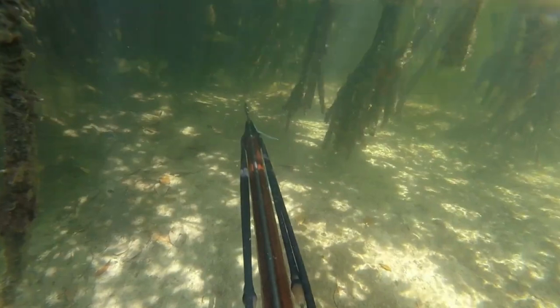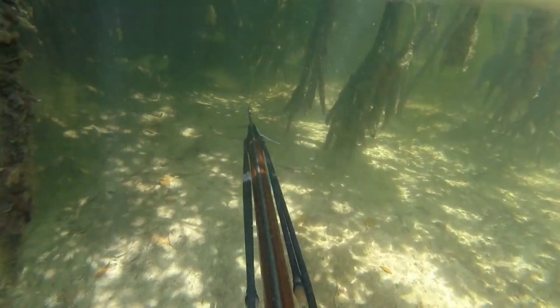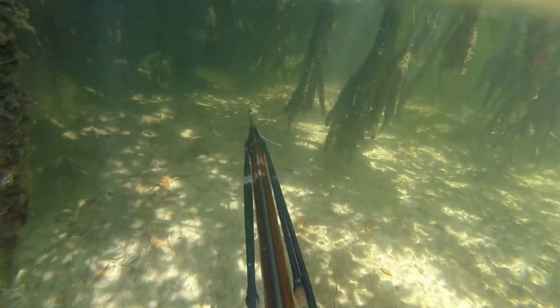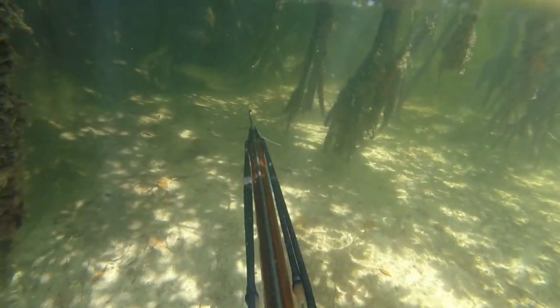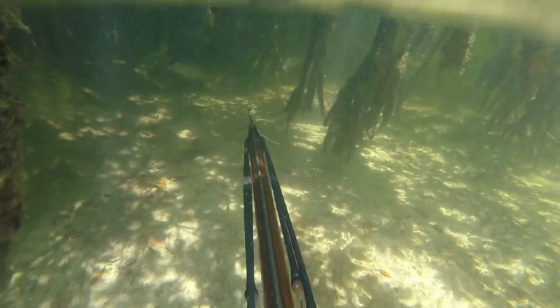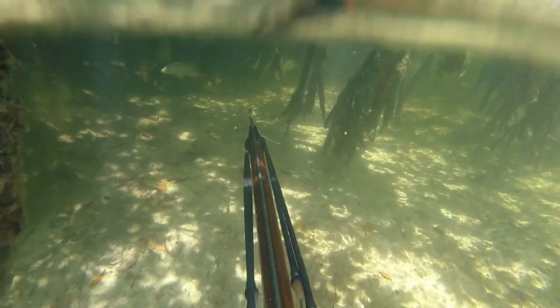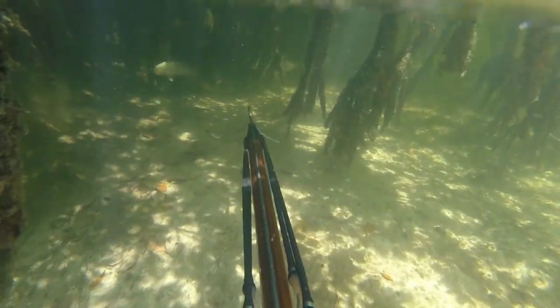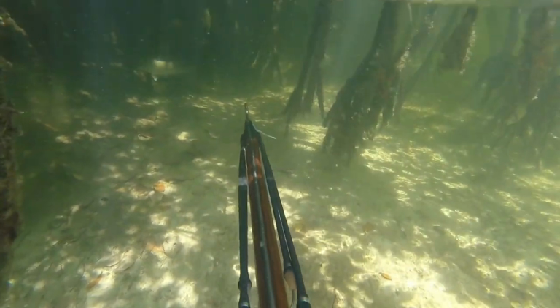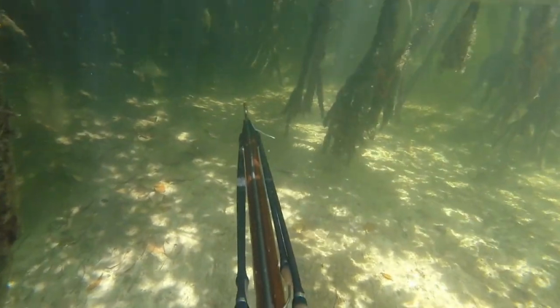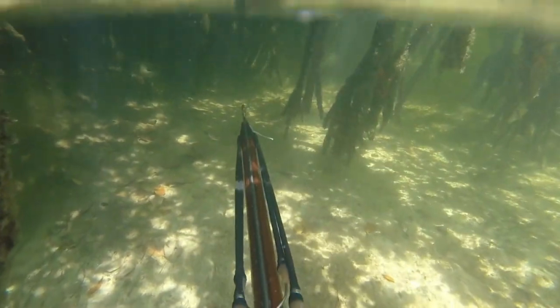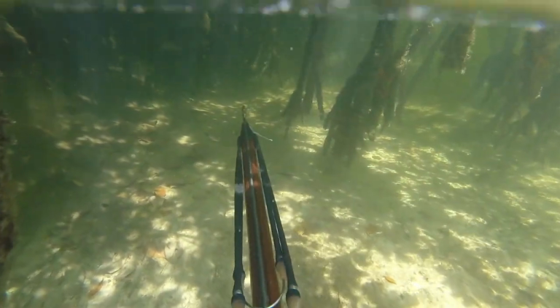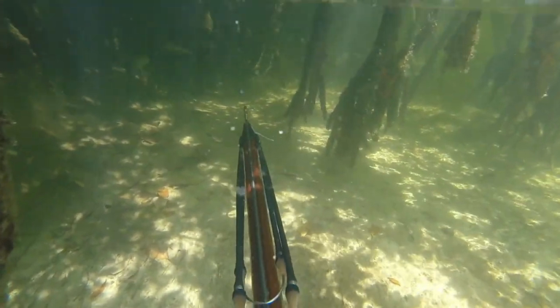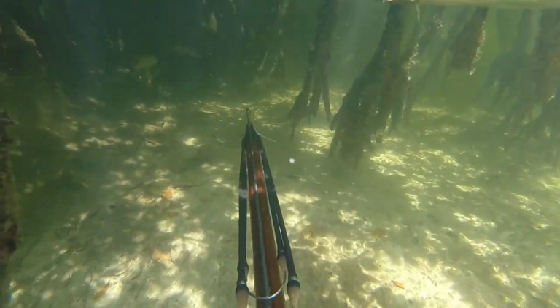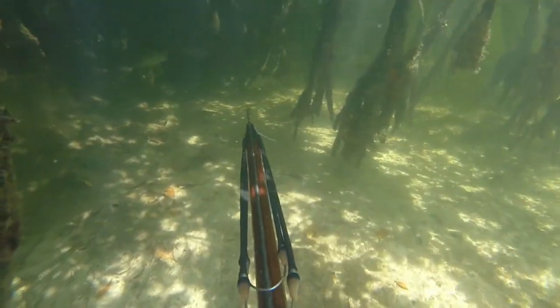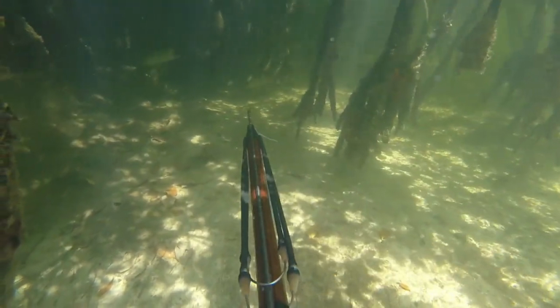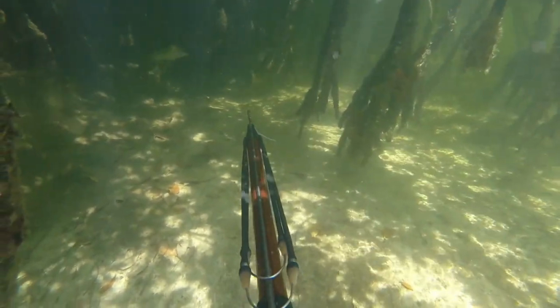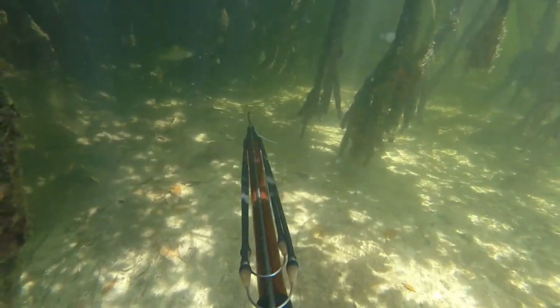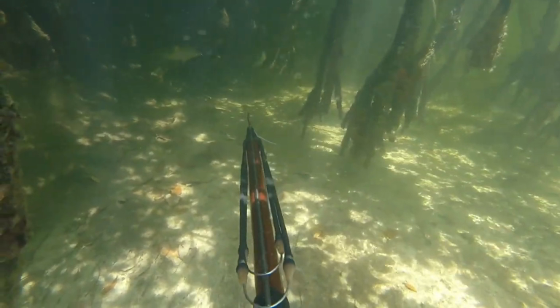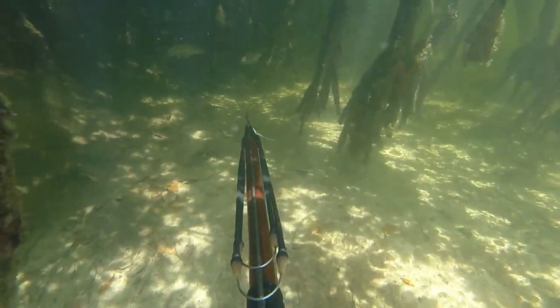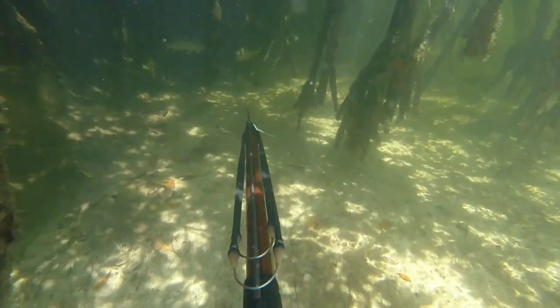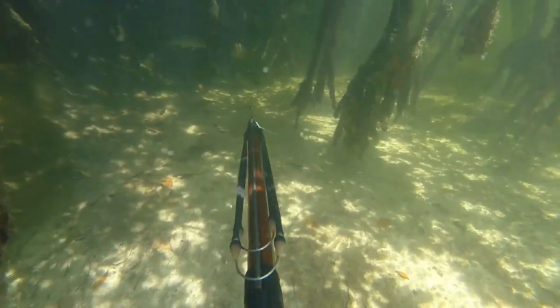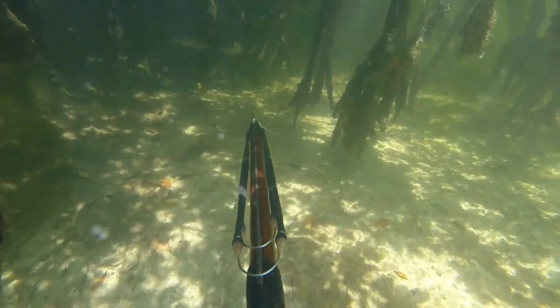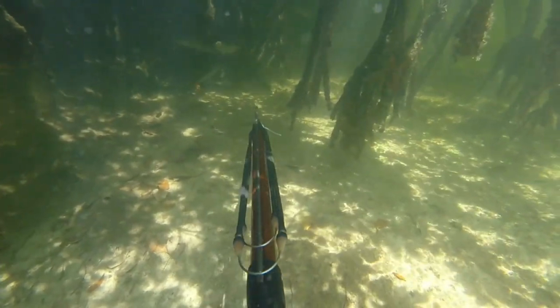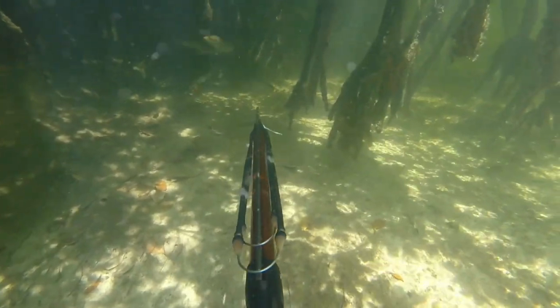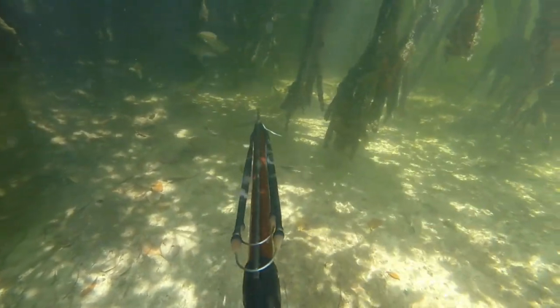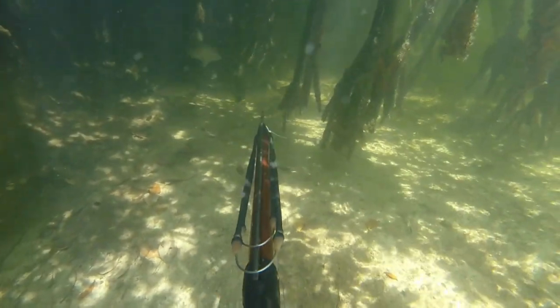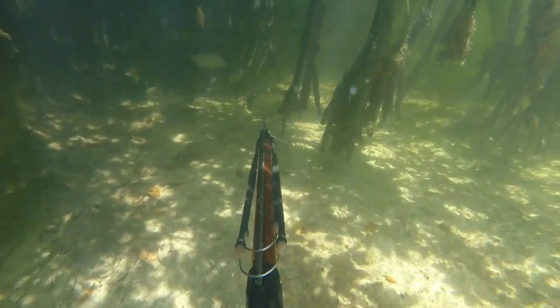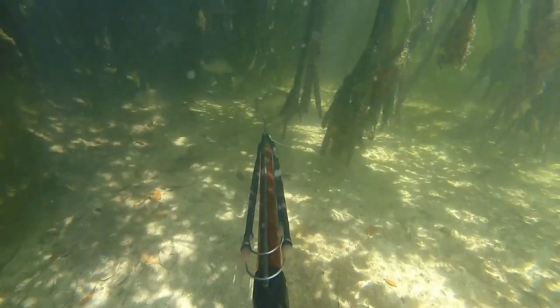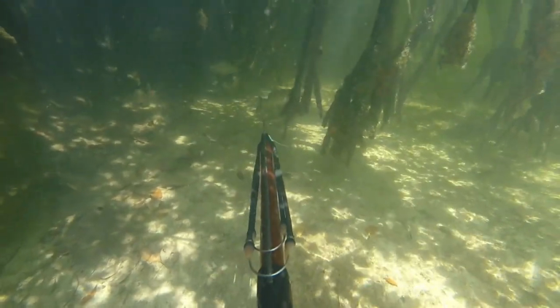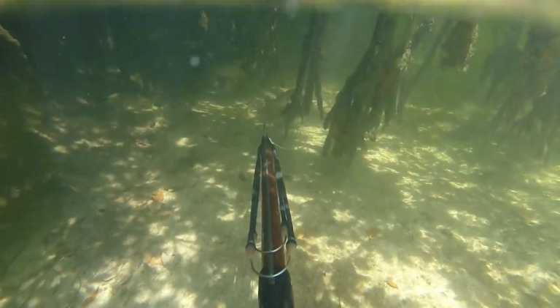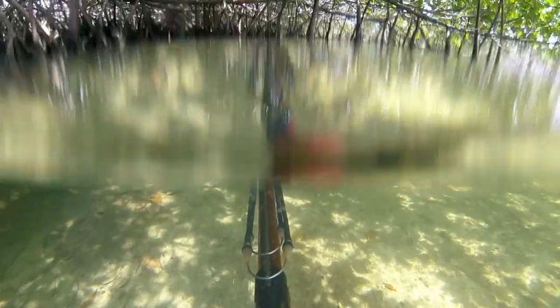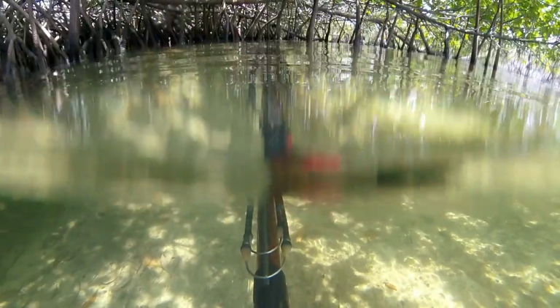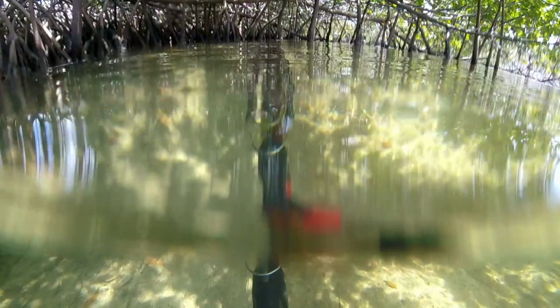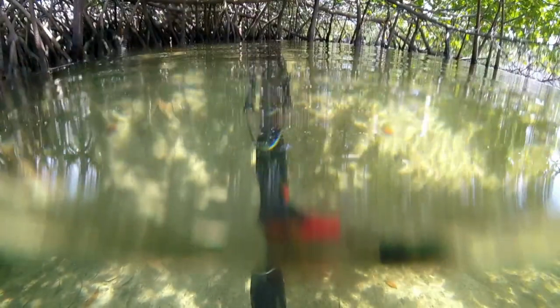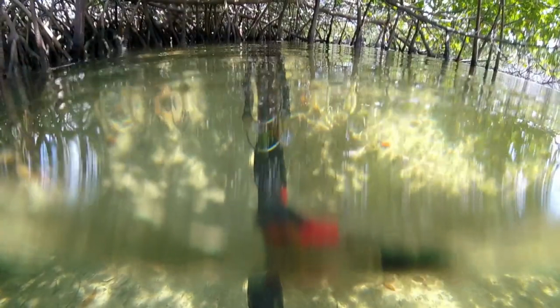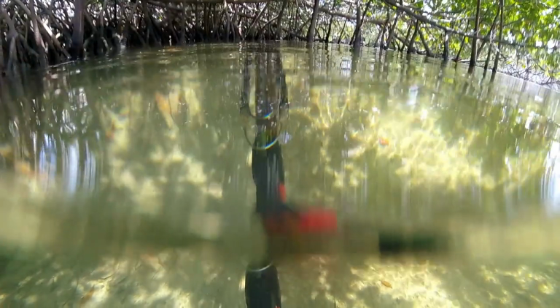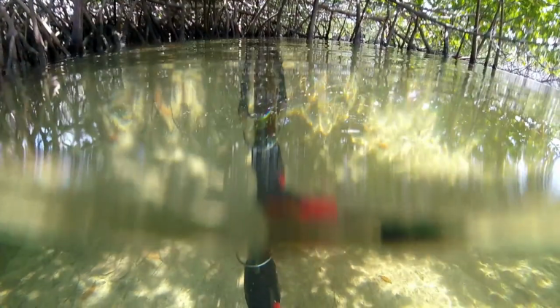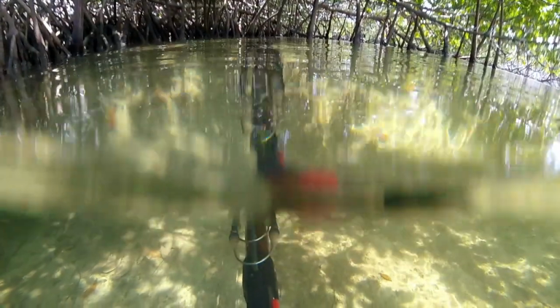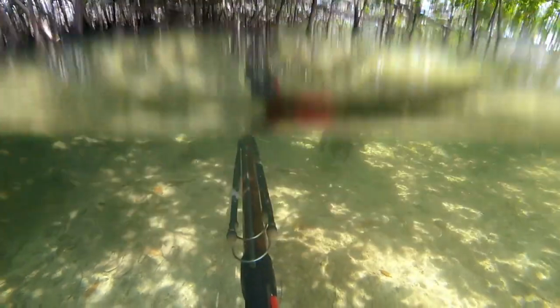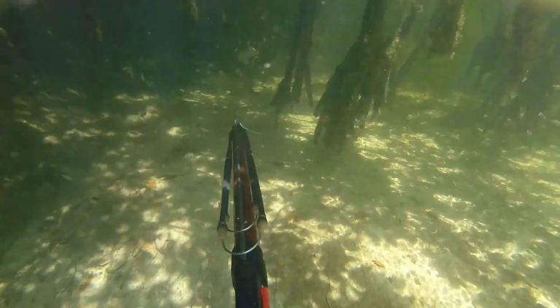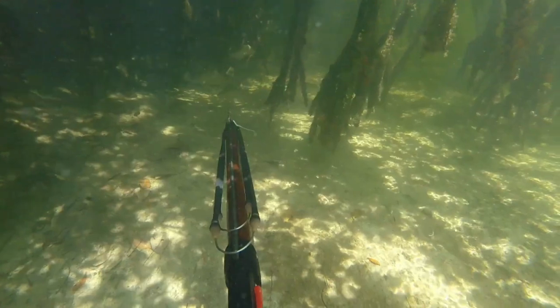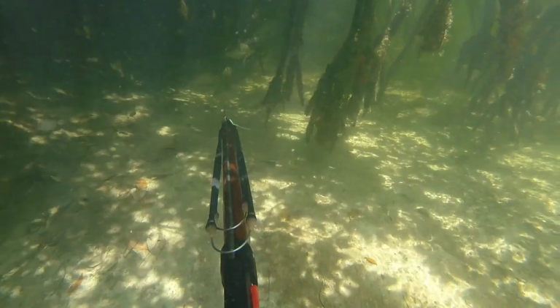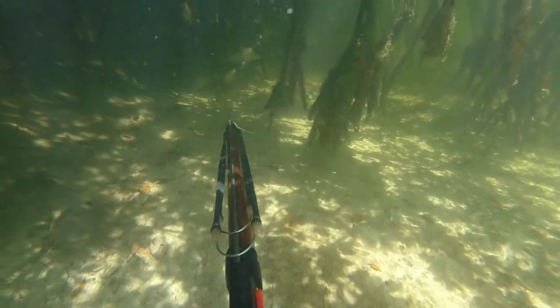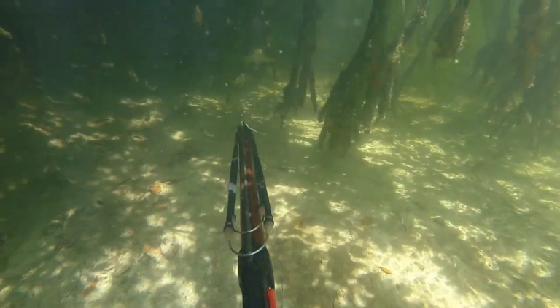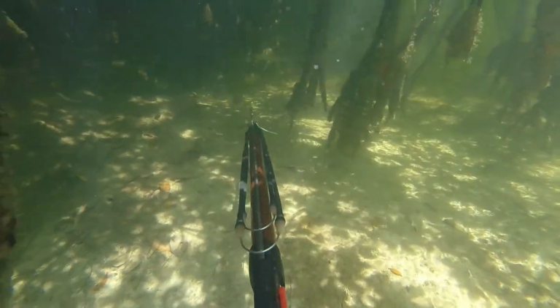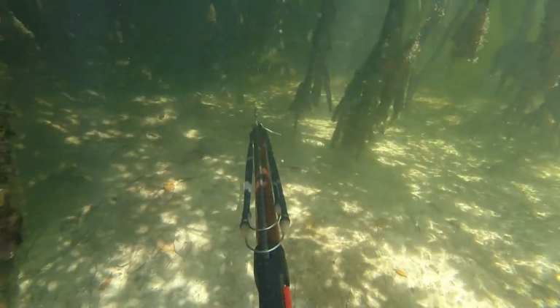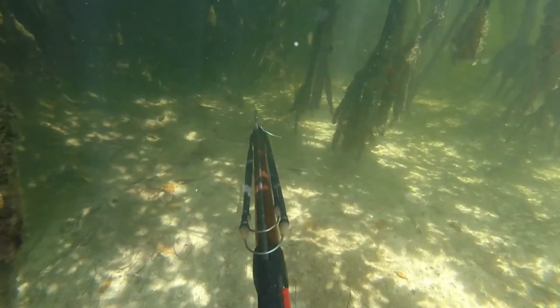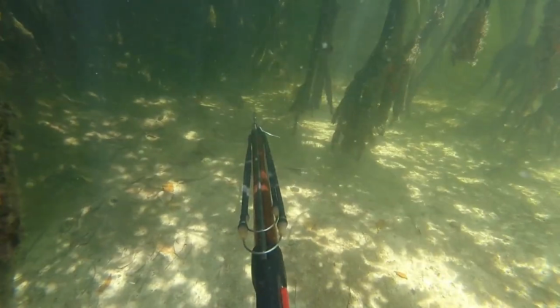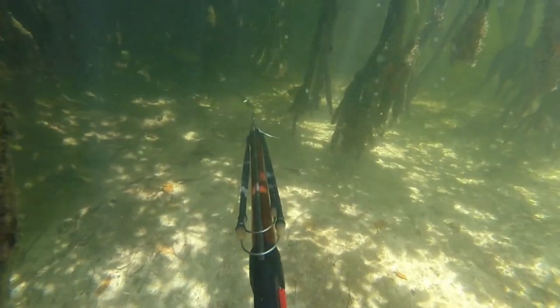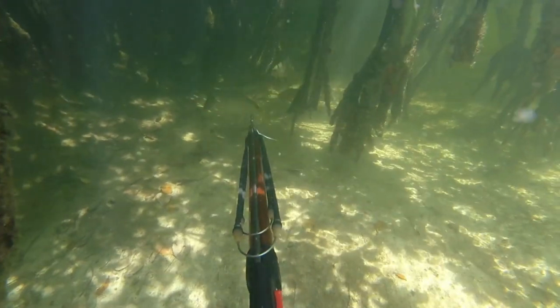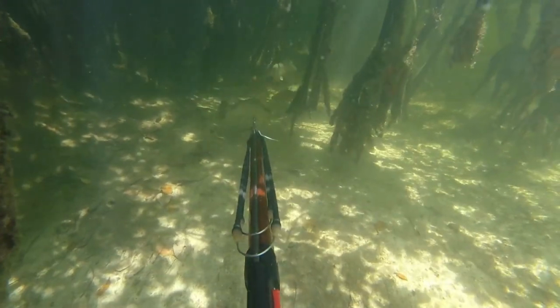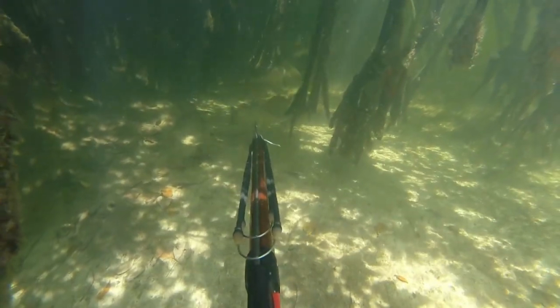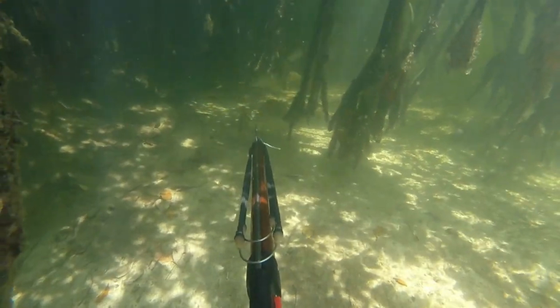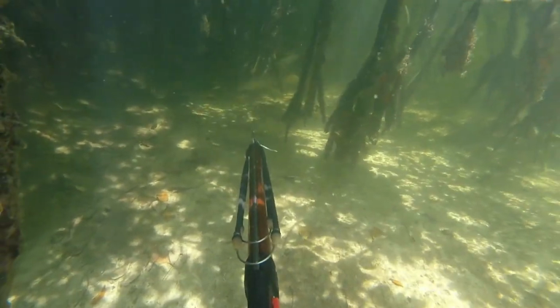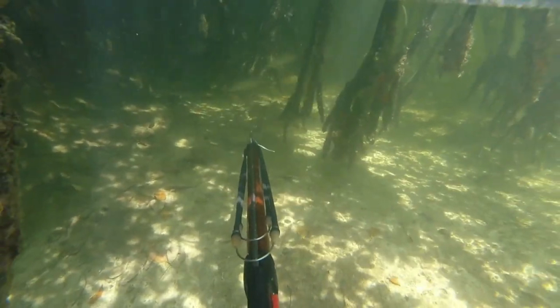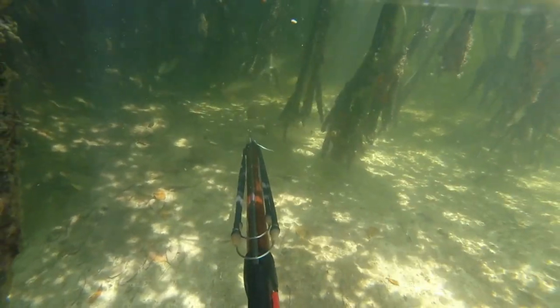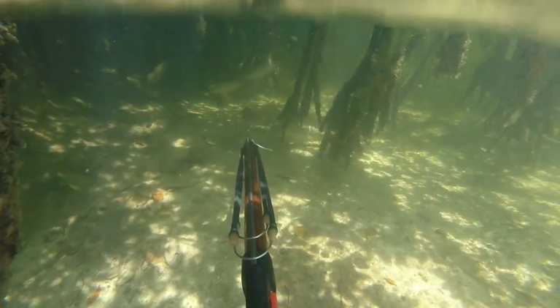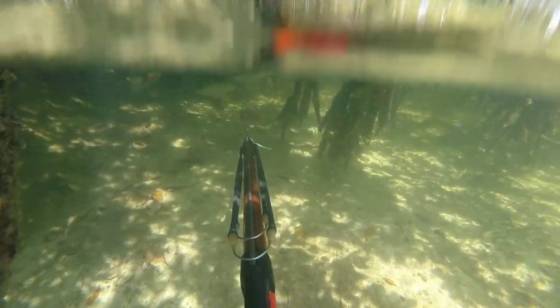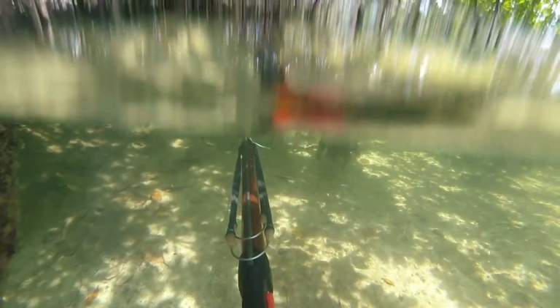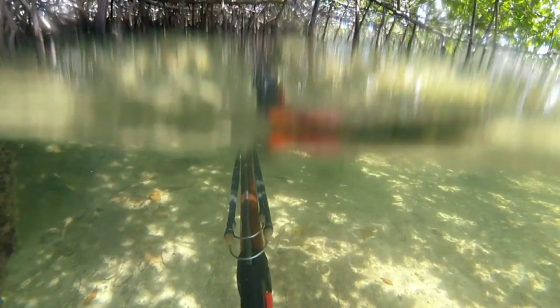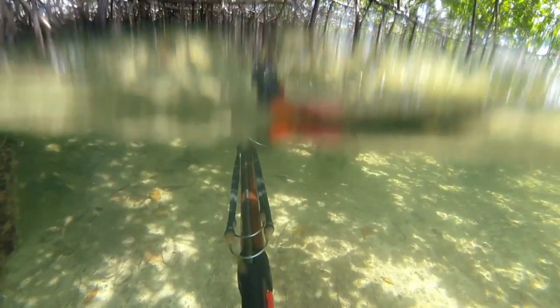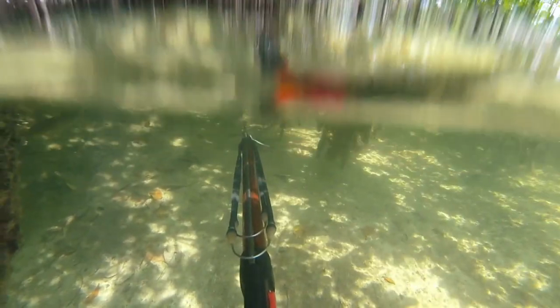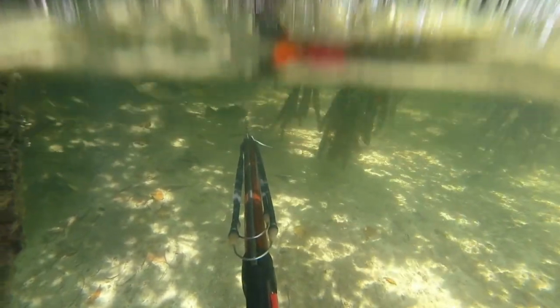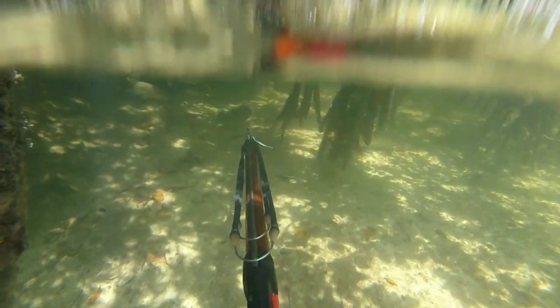With all these fish here you would think that I'd be able to shoot and get all that I want, right? Well, it doesn't always work out that way.